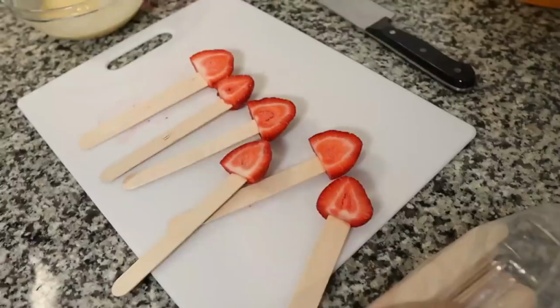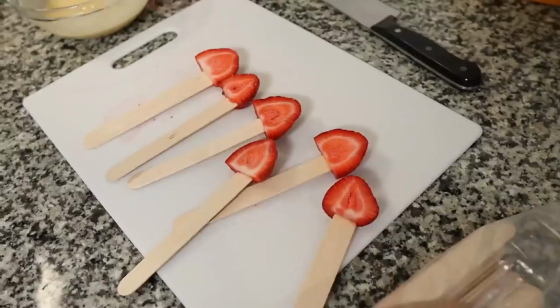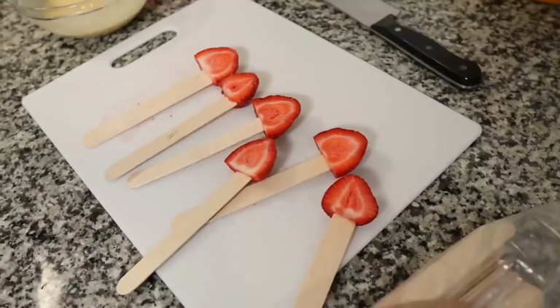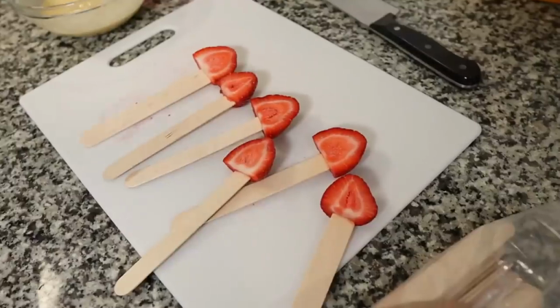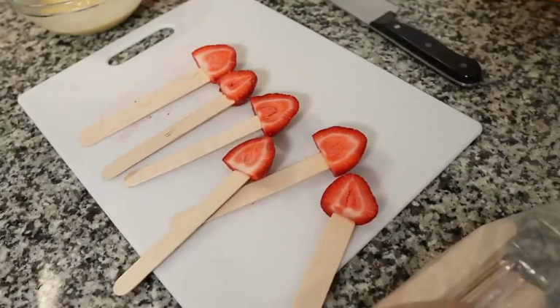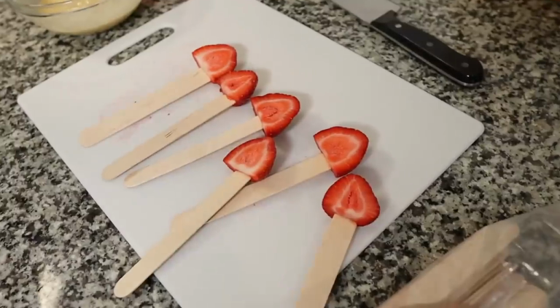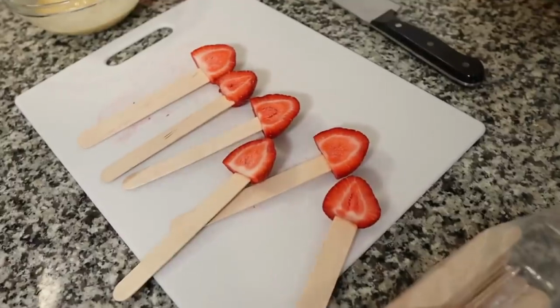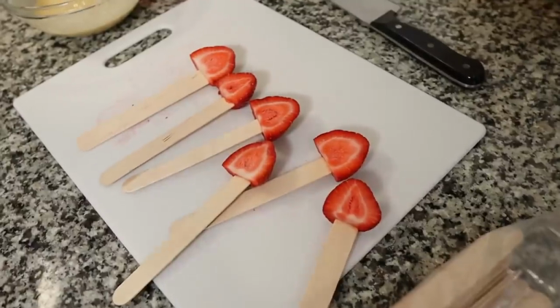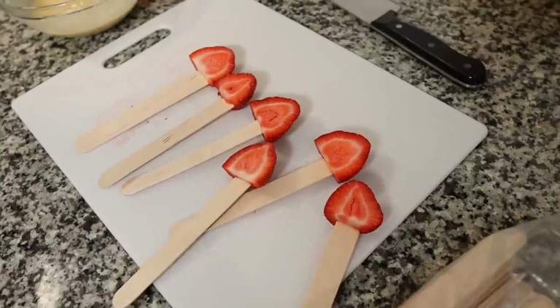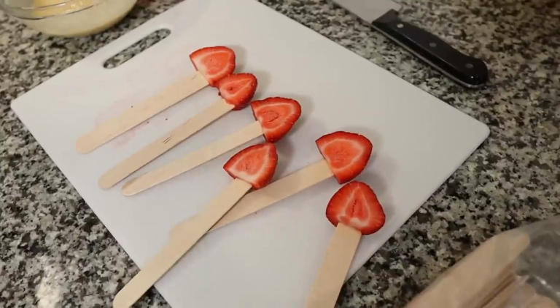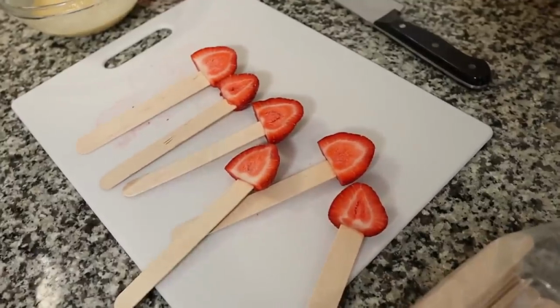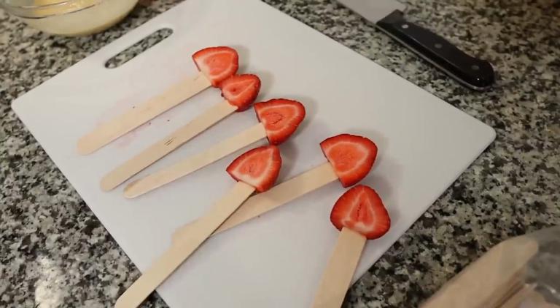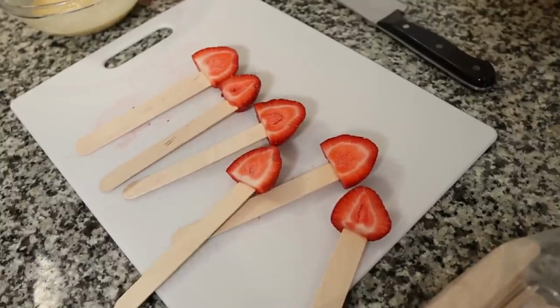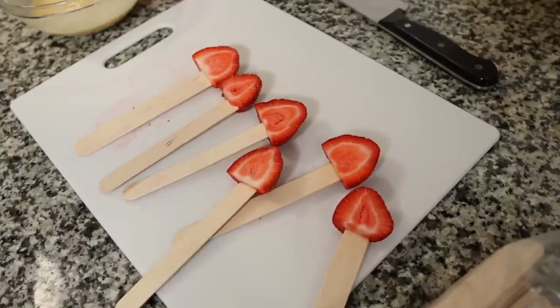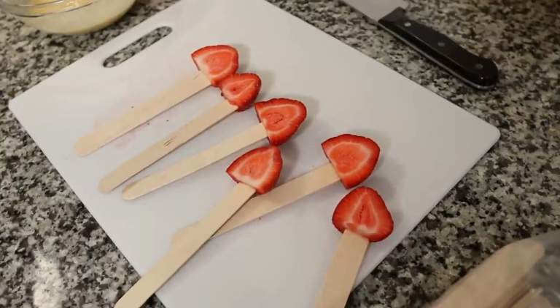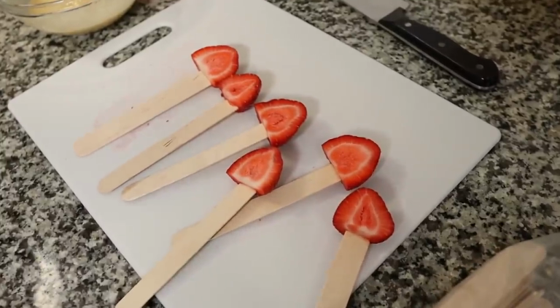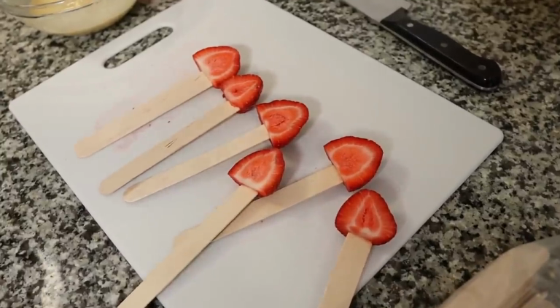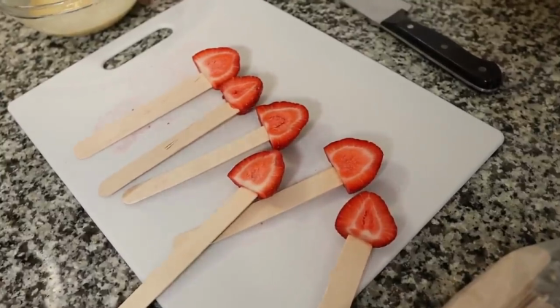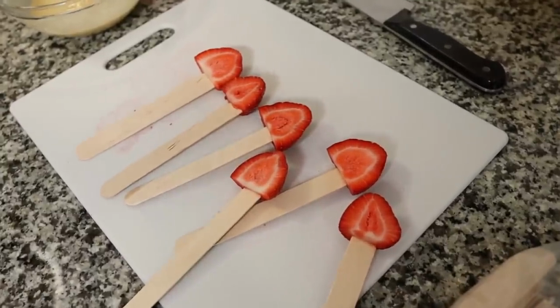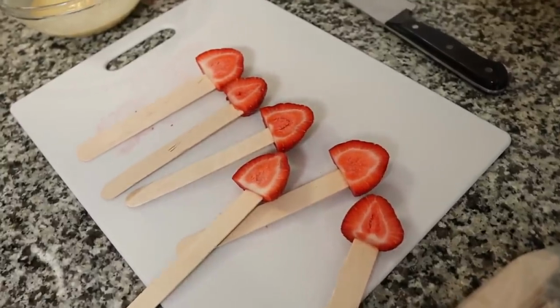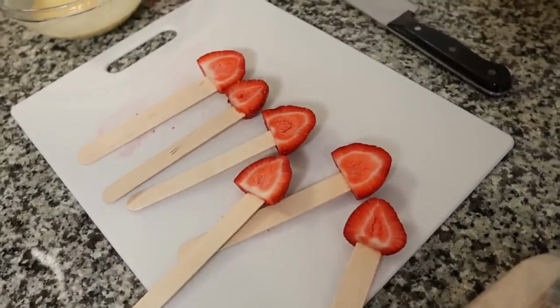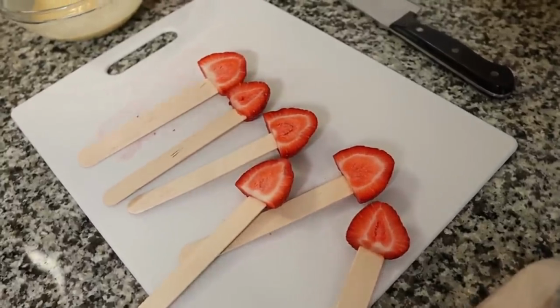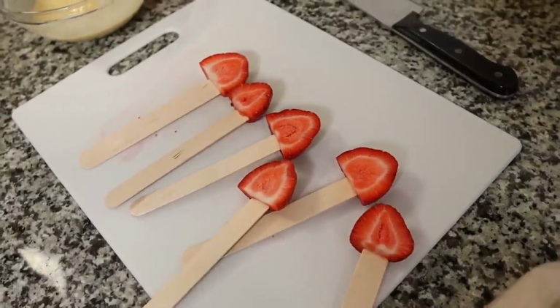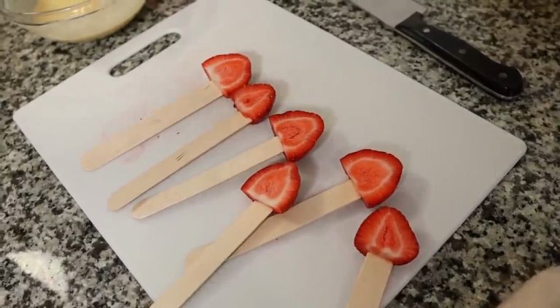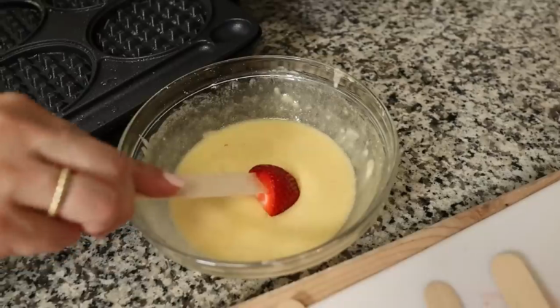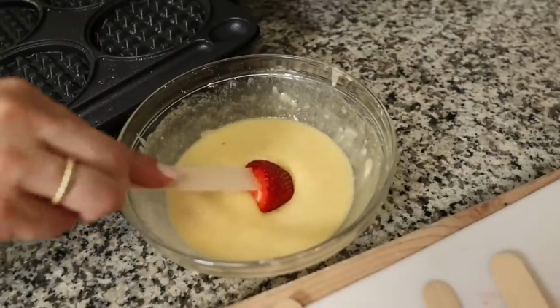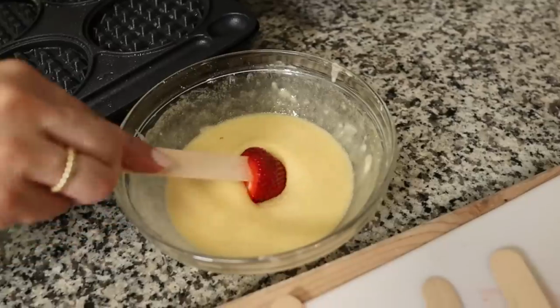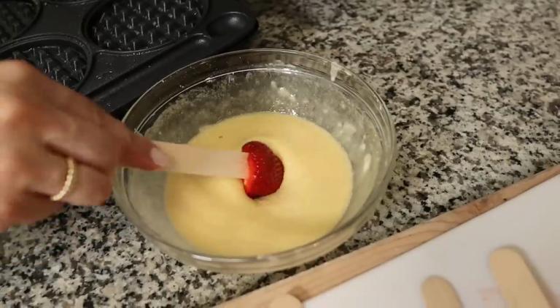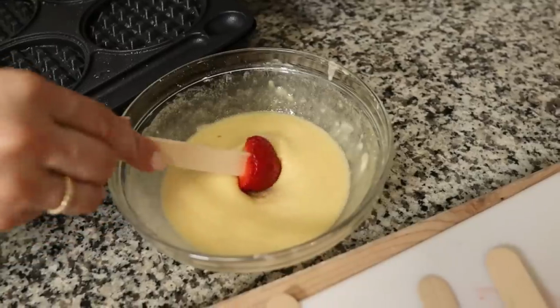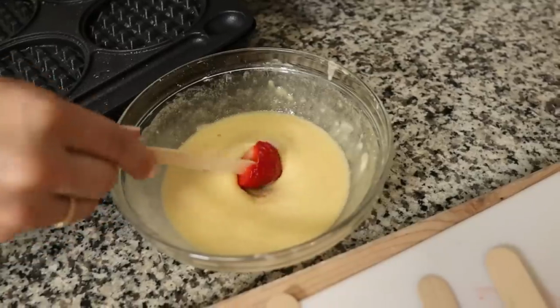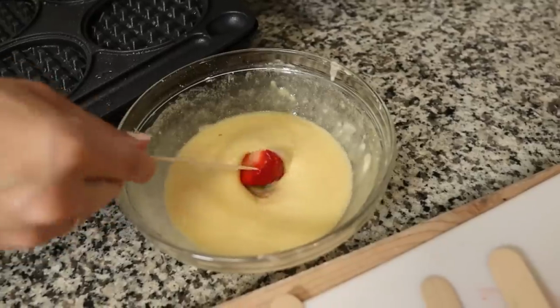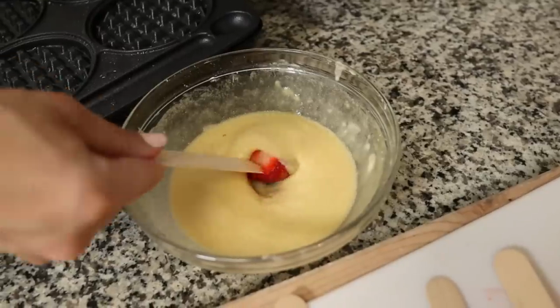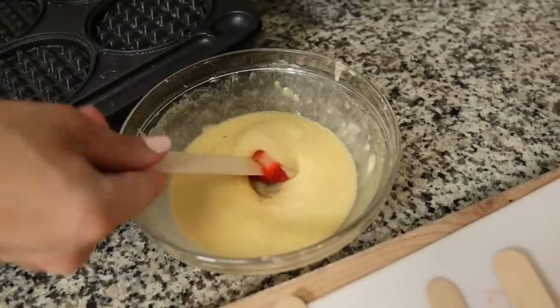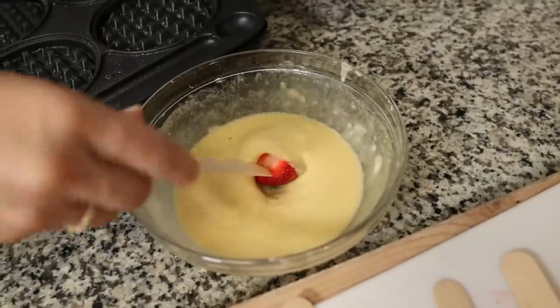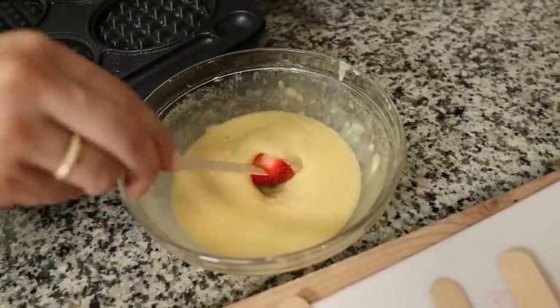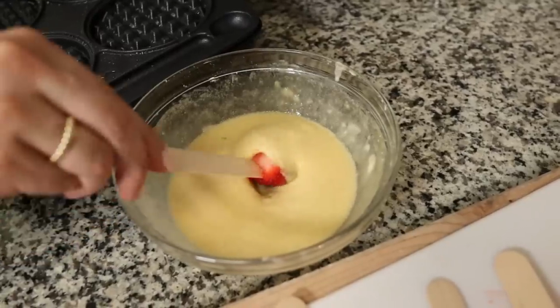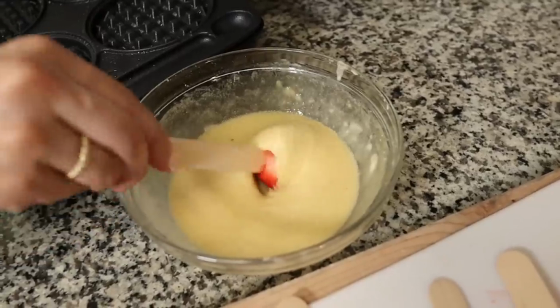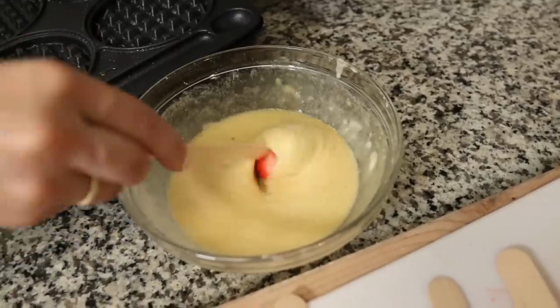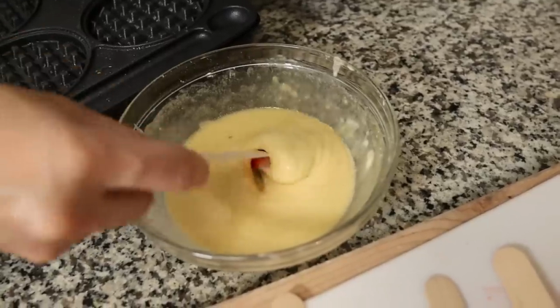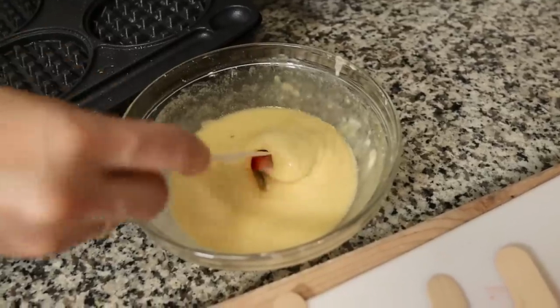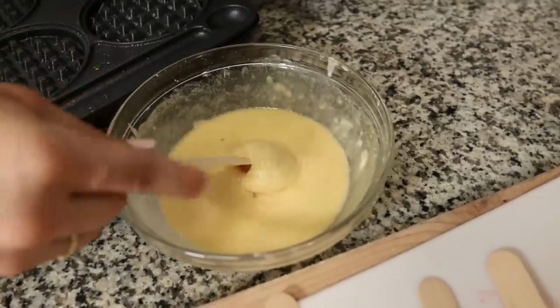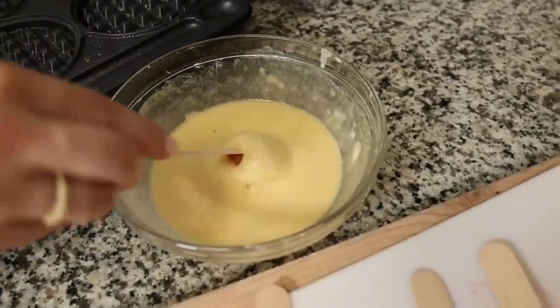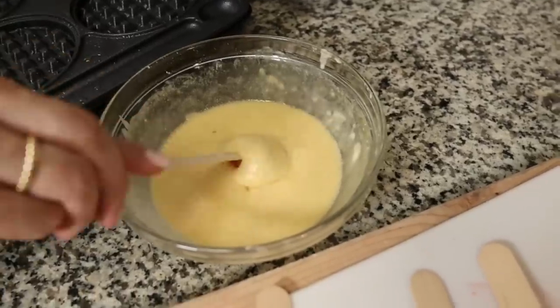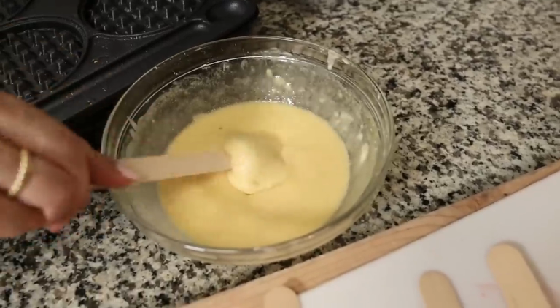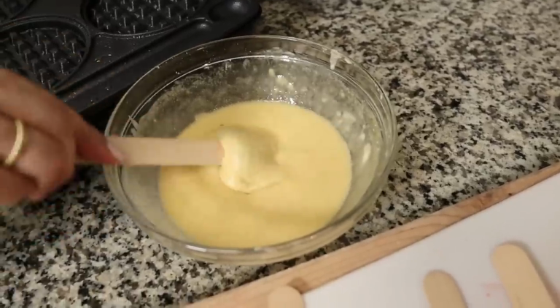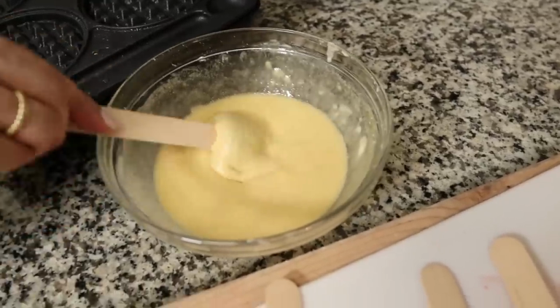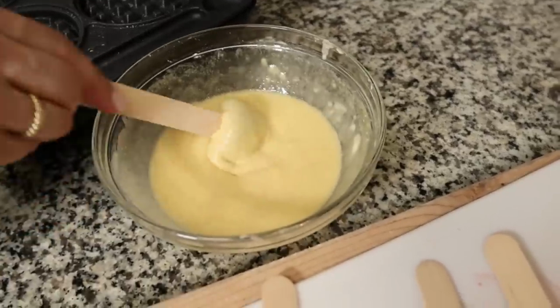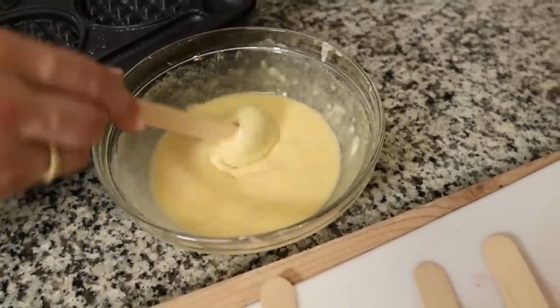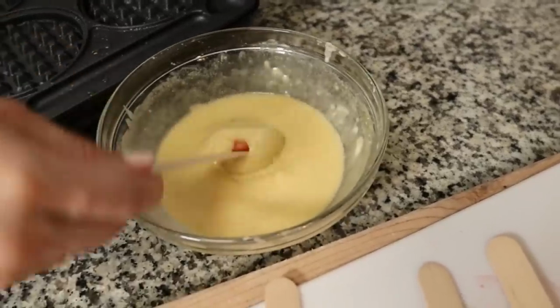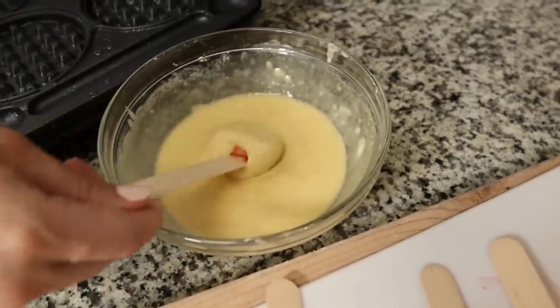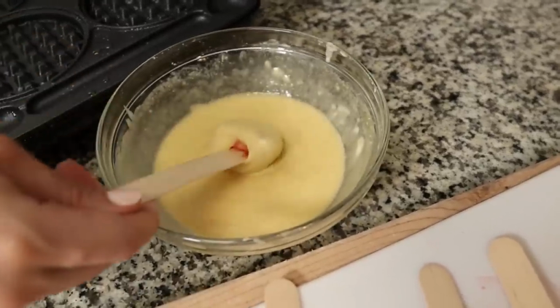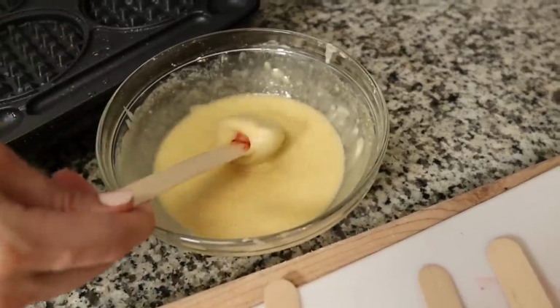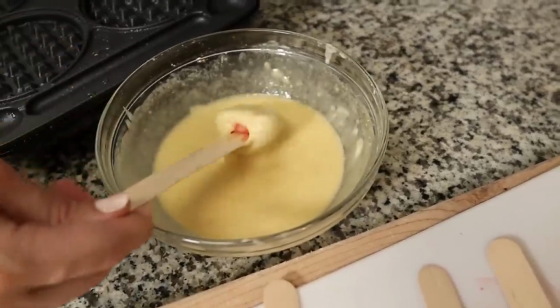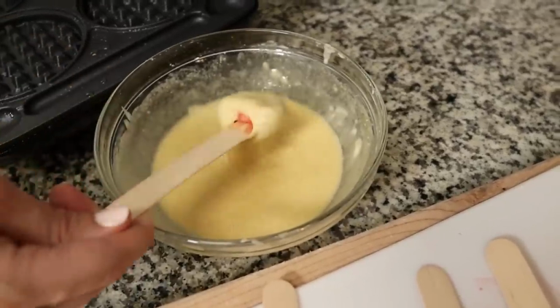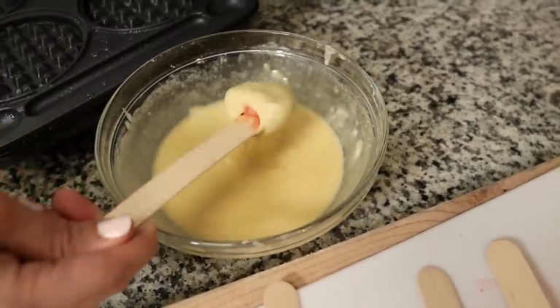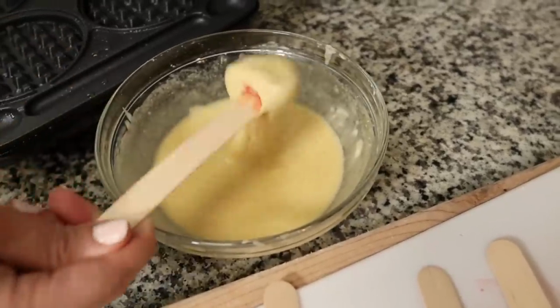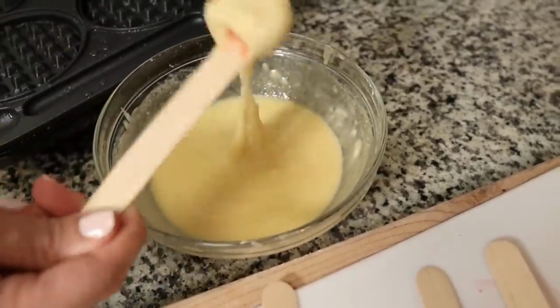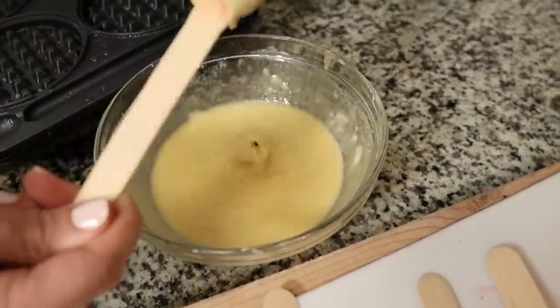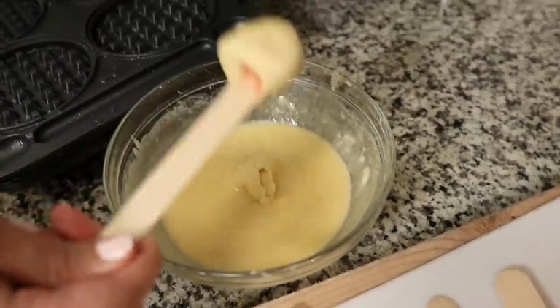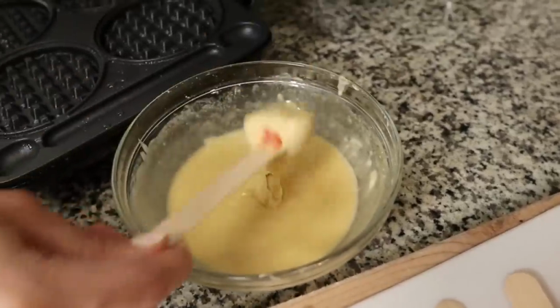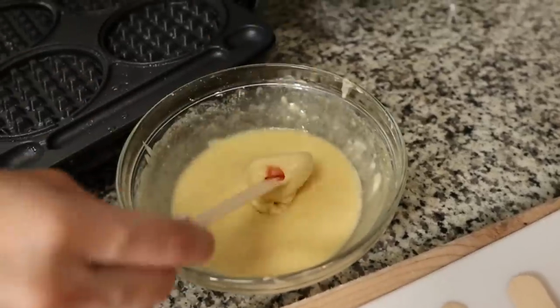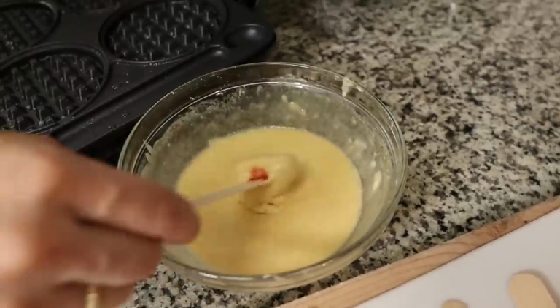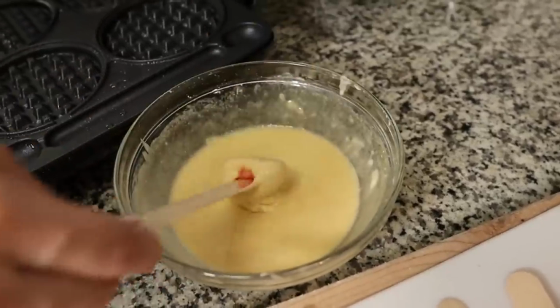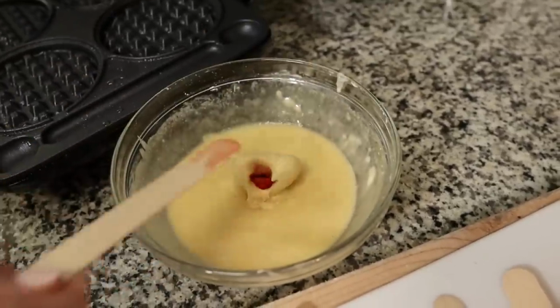I feel like you need some big gargantuan strawberries. These are so cute — I feel like I want to have a party.